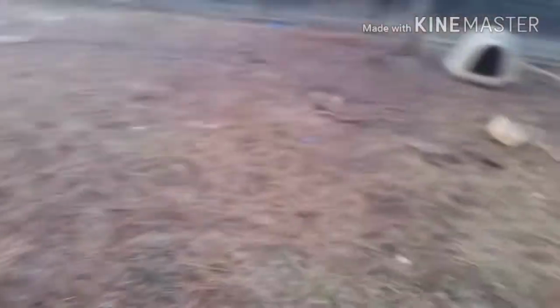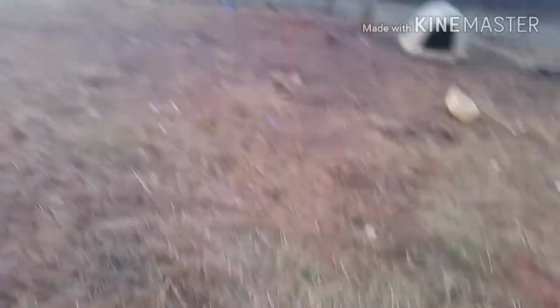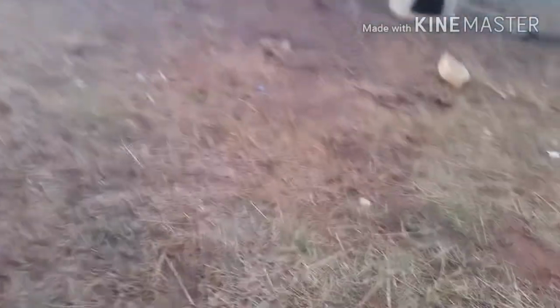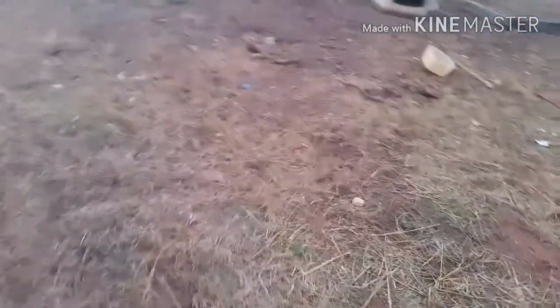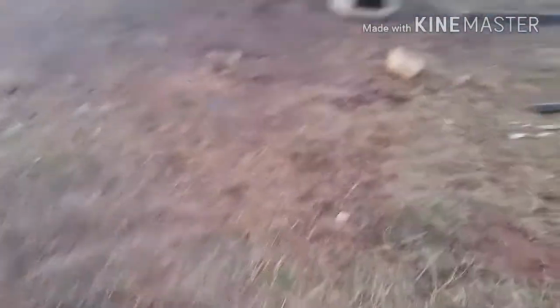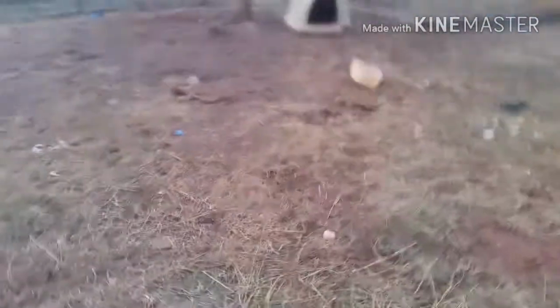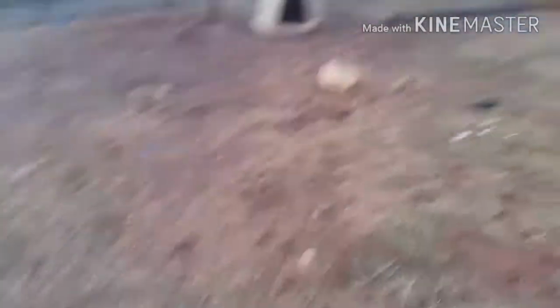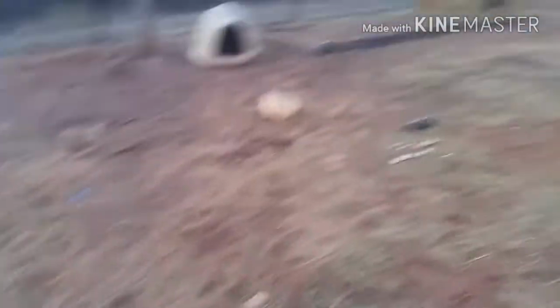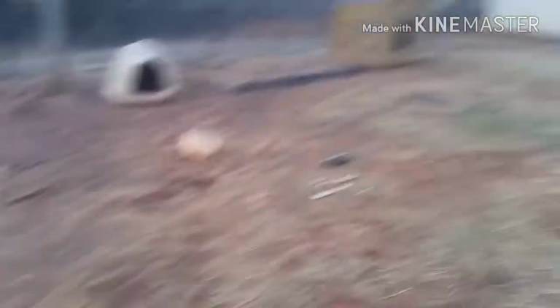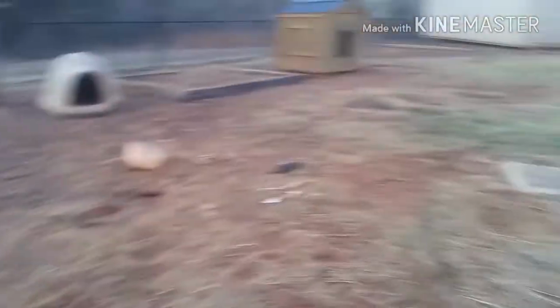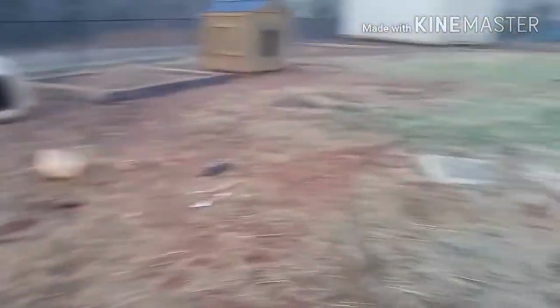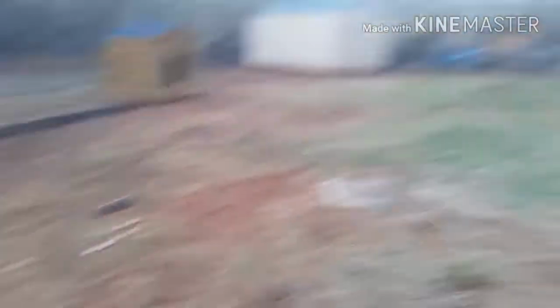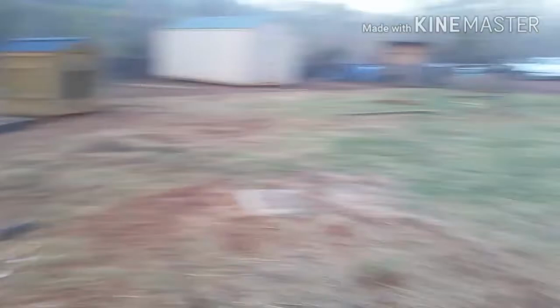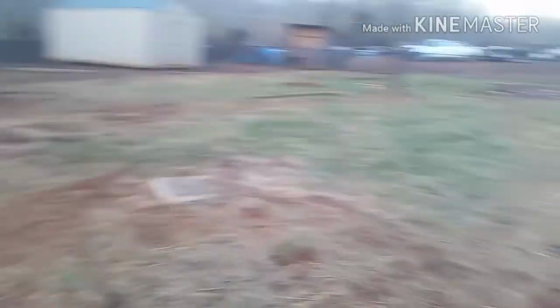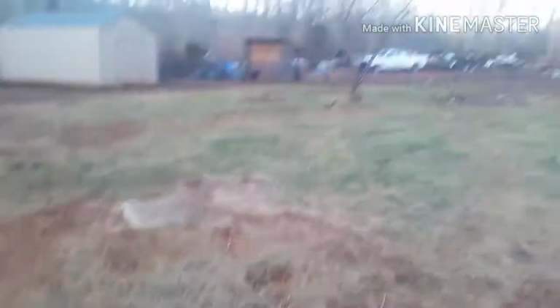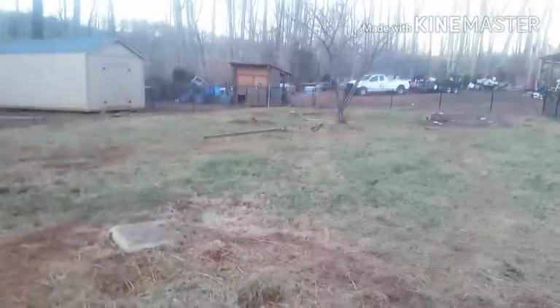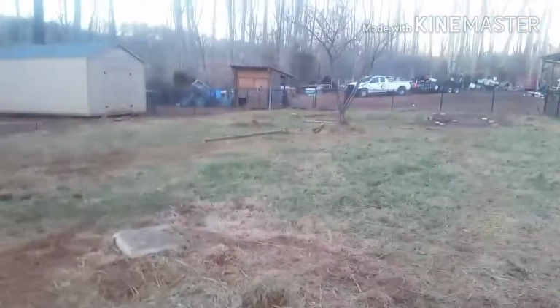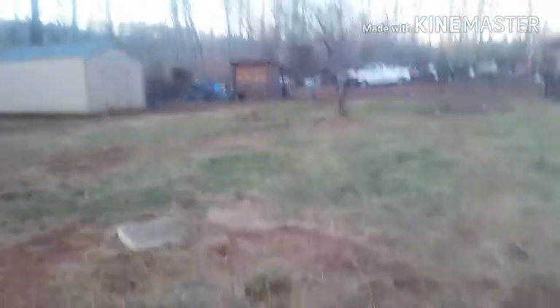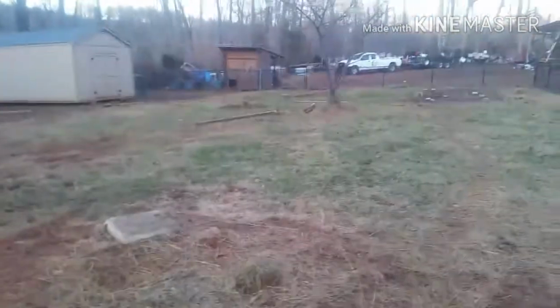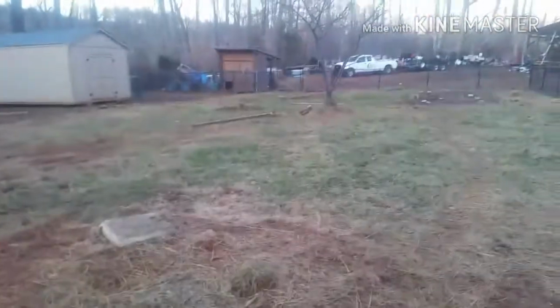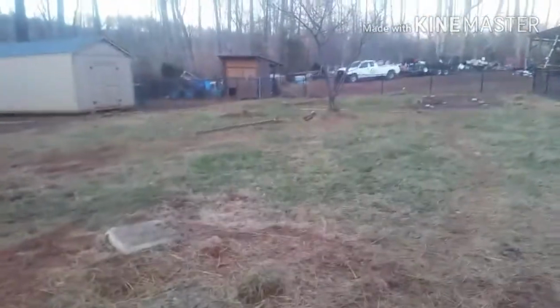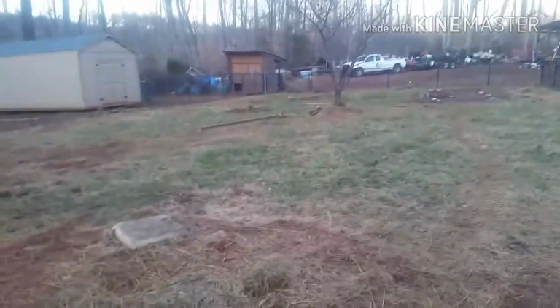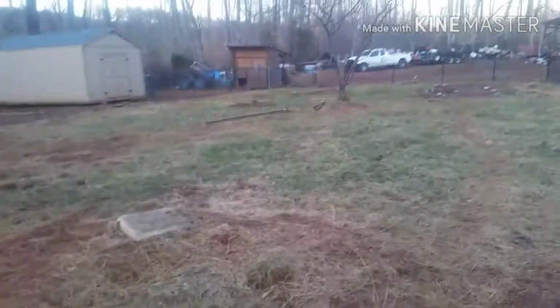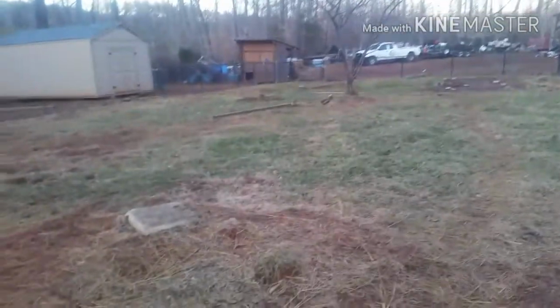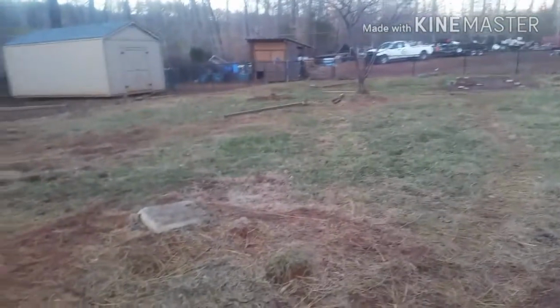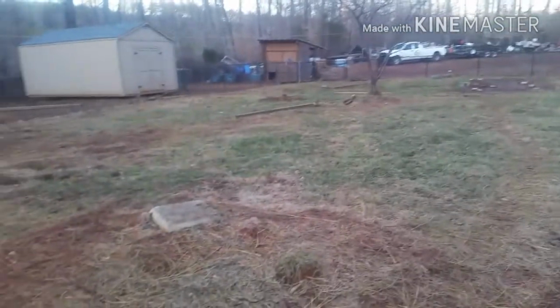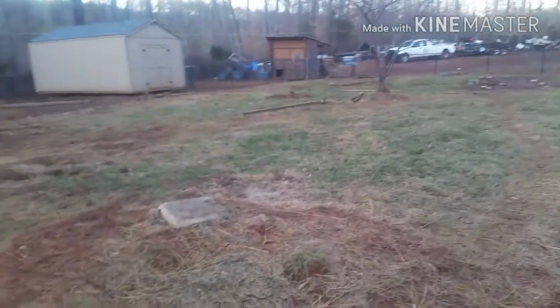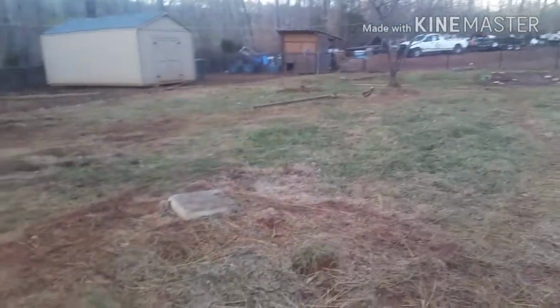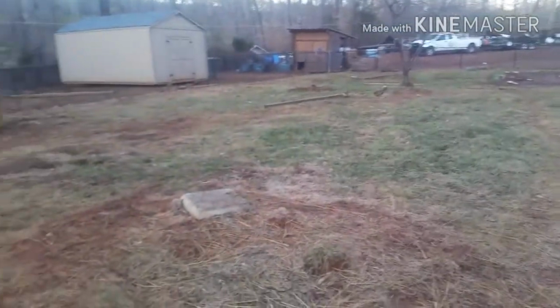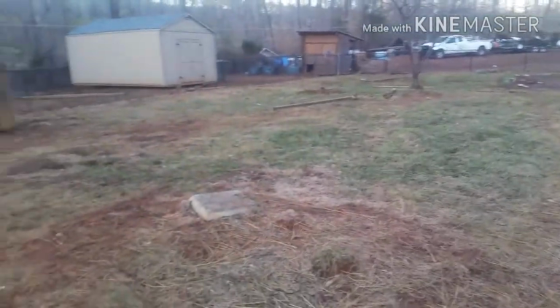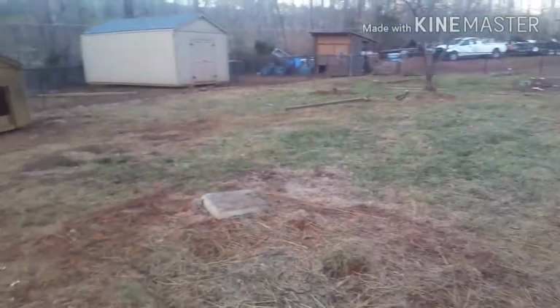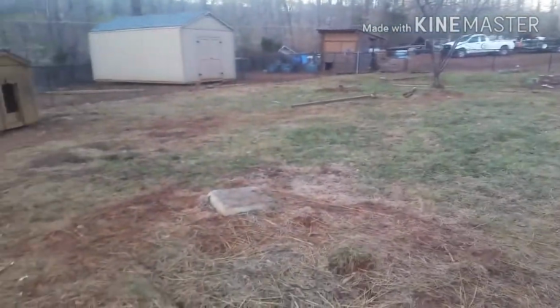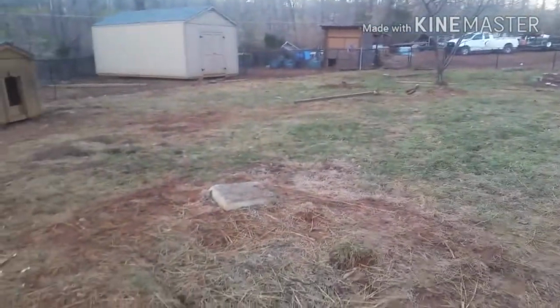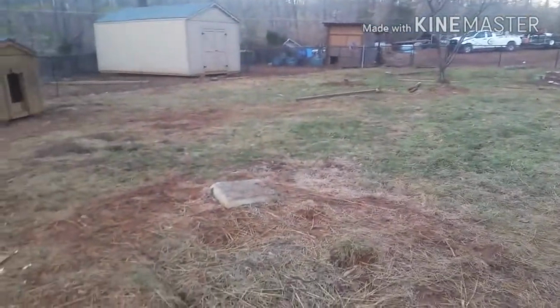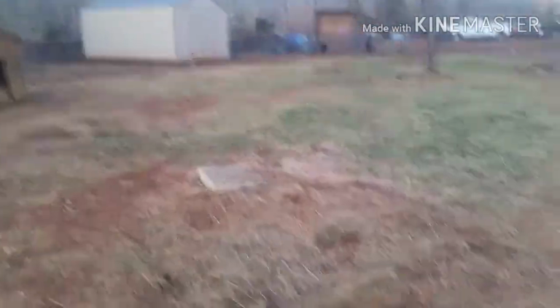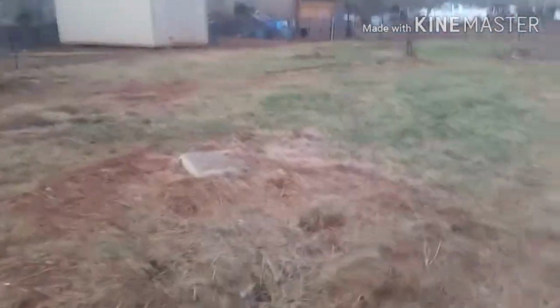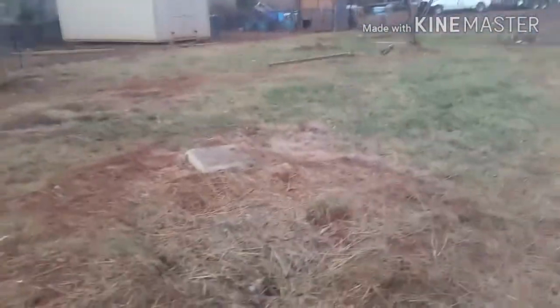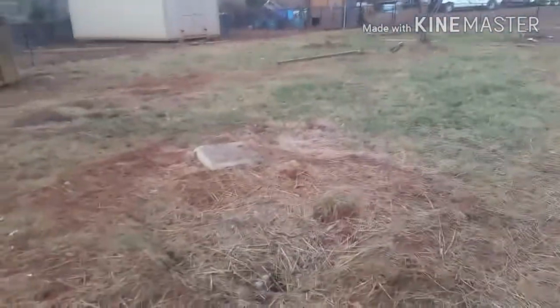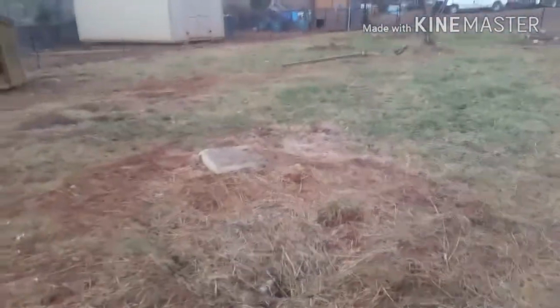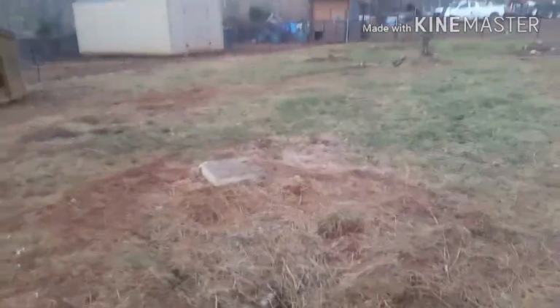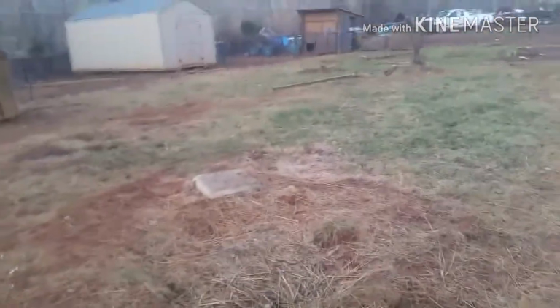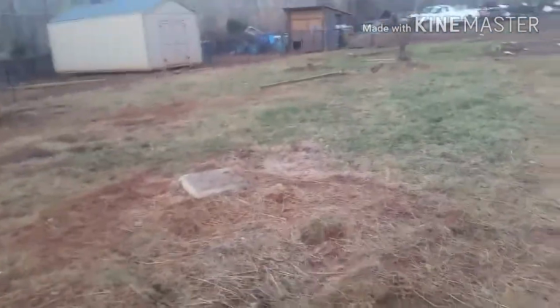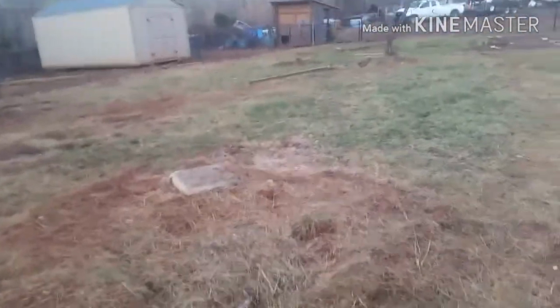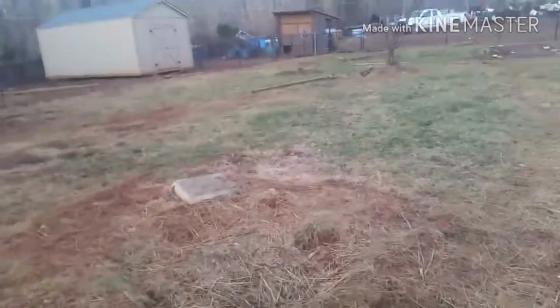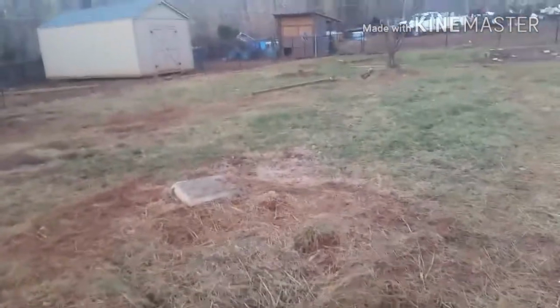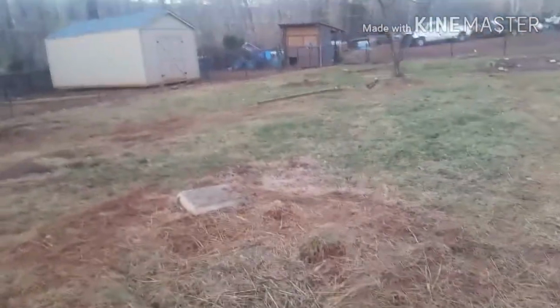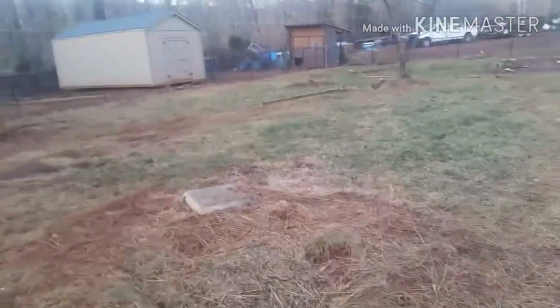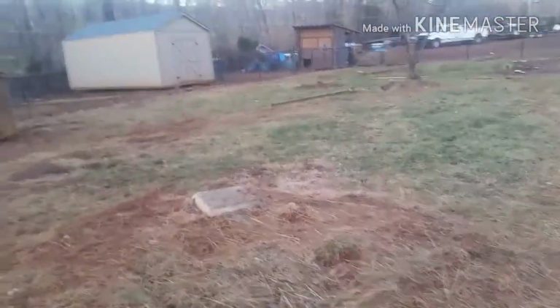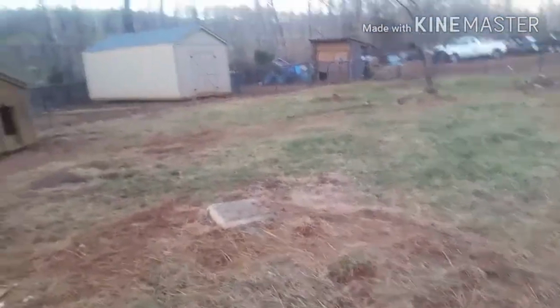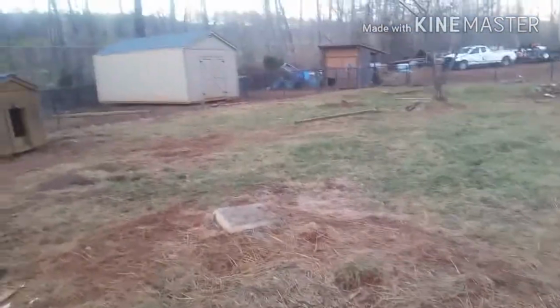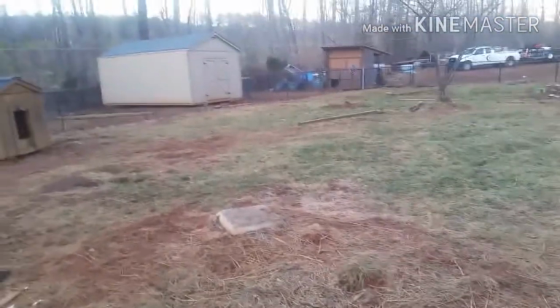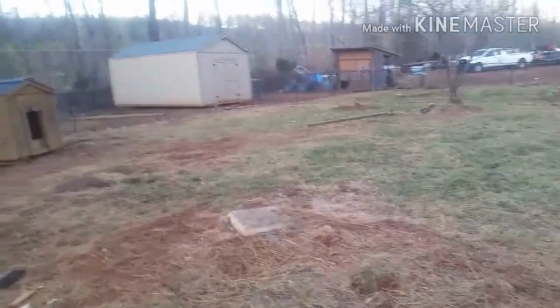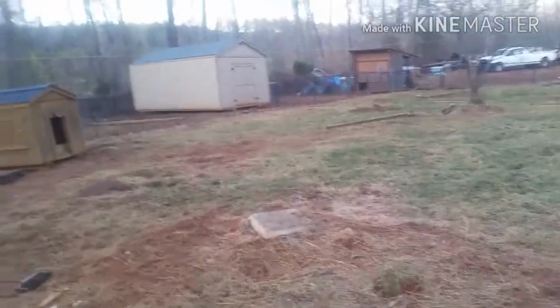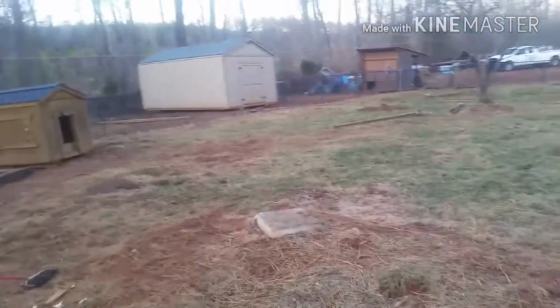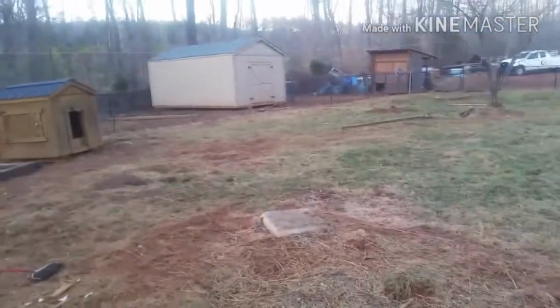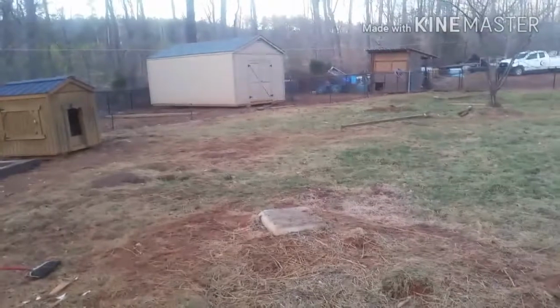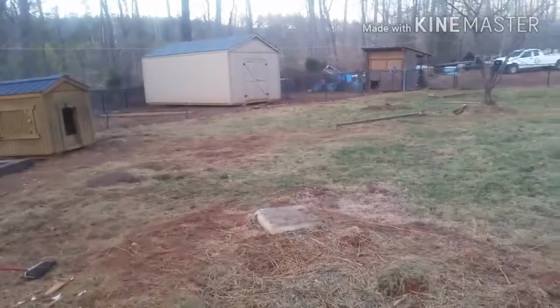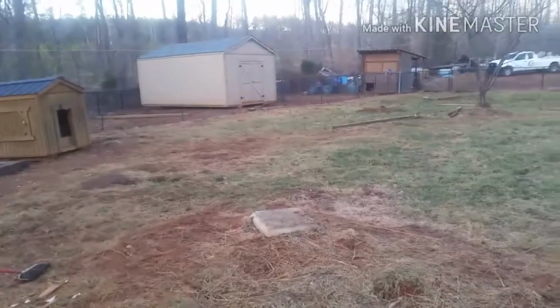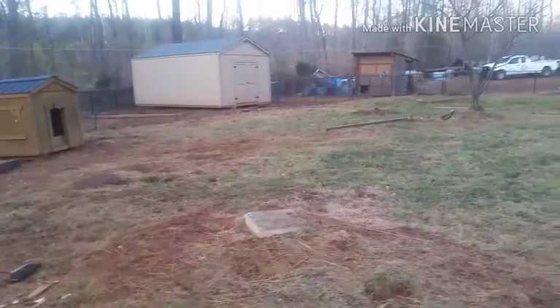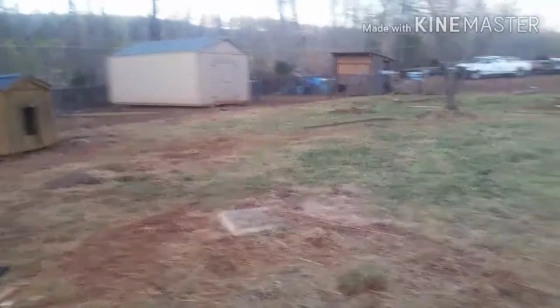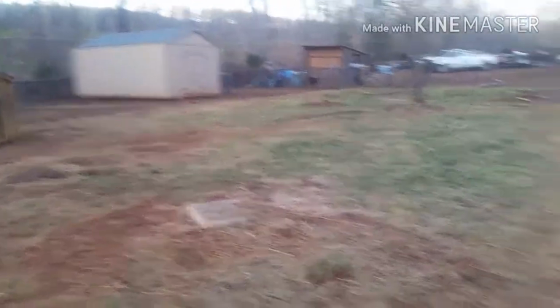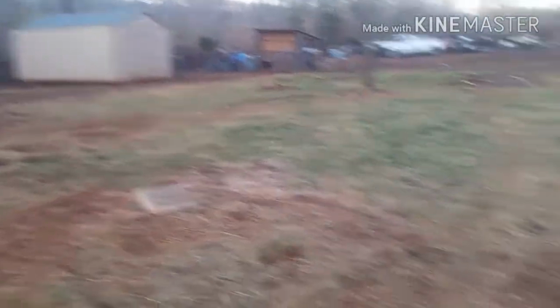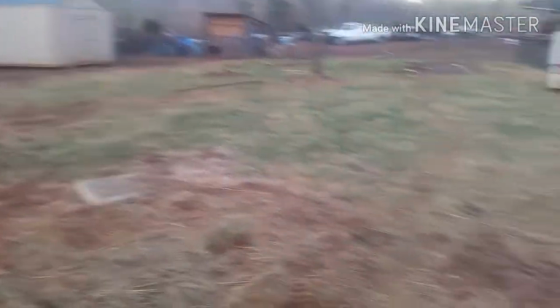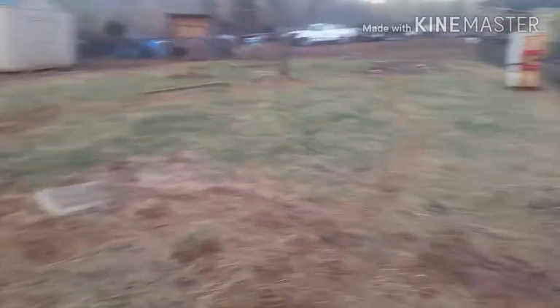That's our game plan right now. That building is going to be the whelping area to bring the puppies up. We're going to have a set of kennels as soon as I get the money going, and I'm going to fill the backyard full of mulch to keep down all this red mud. I'll keep you updated when we start doing the wiring and stuff on the building.